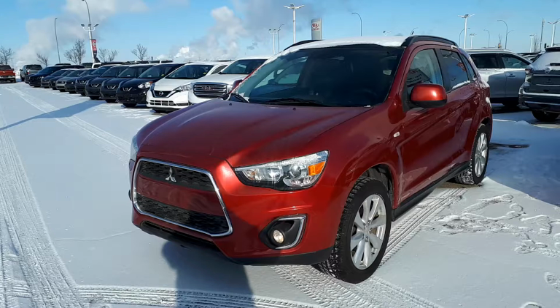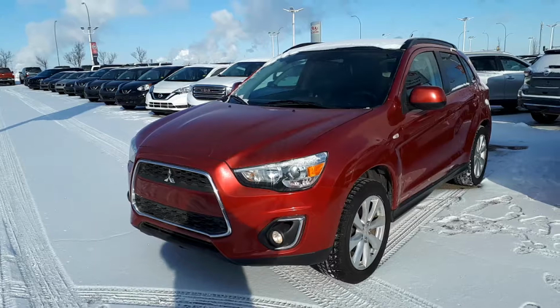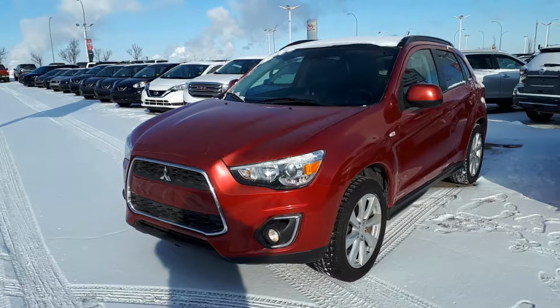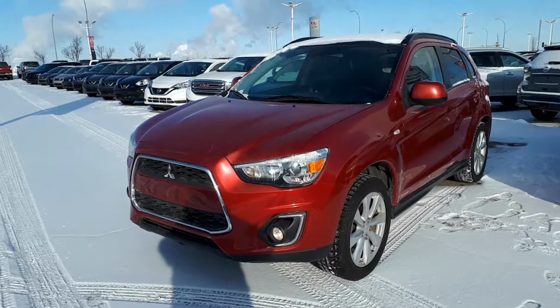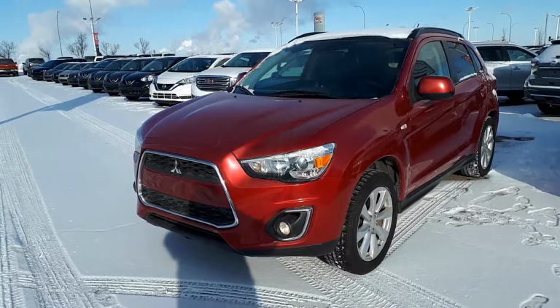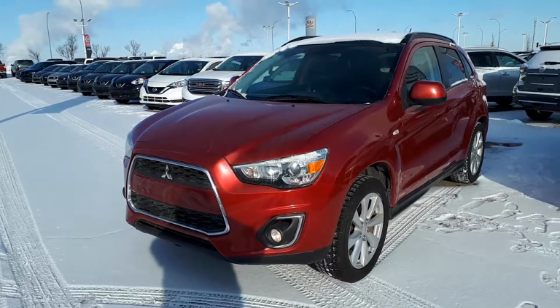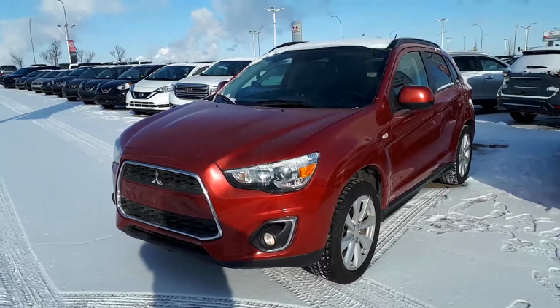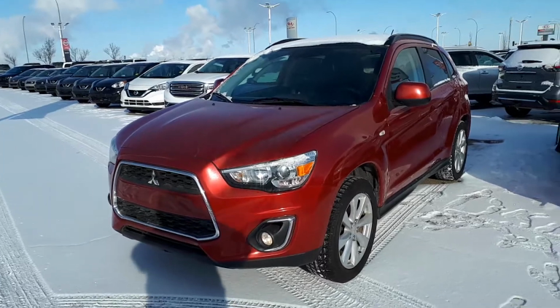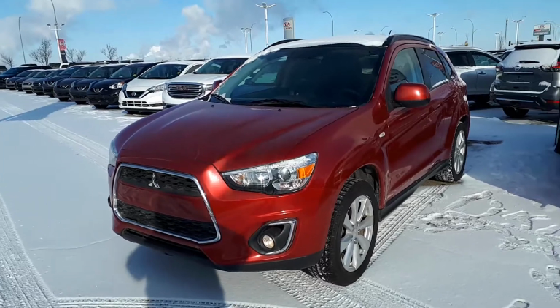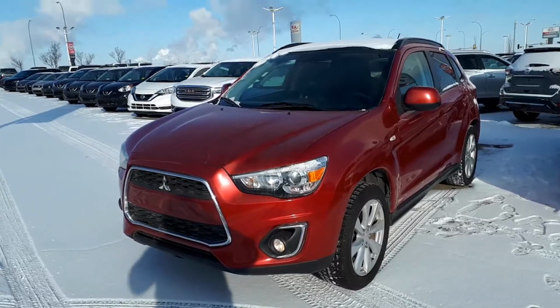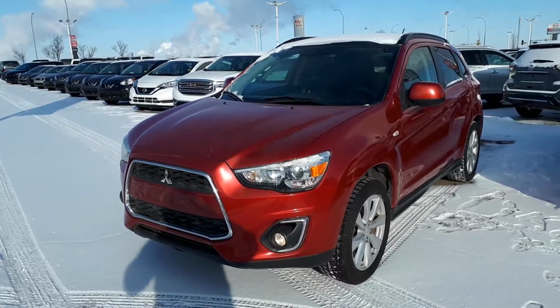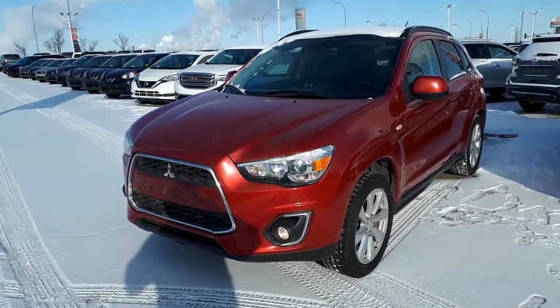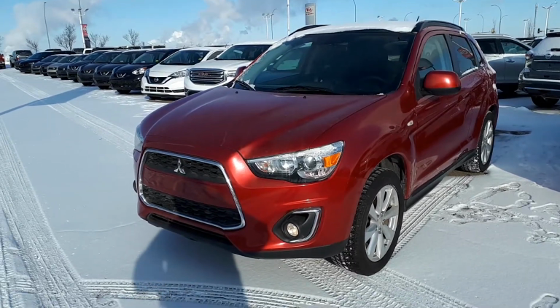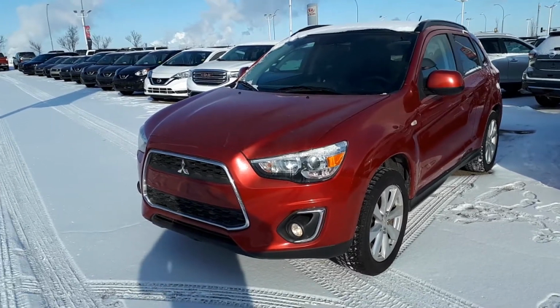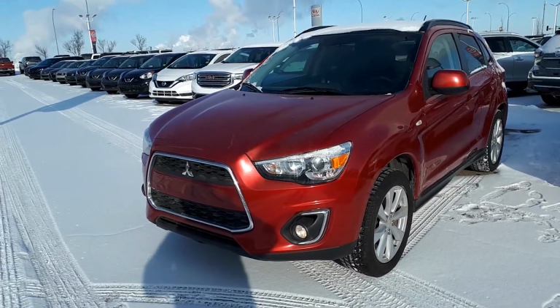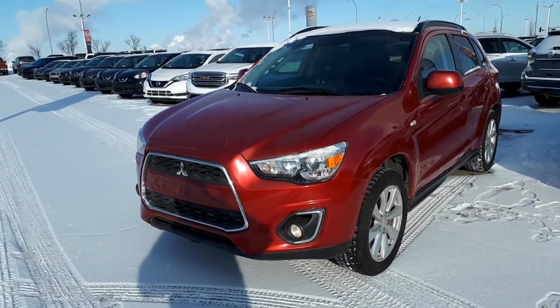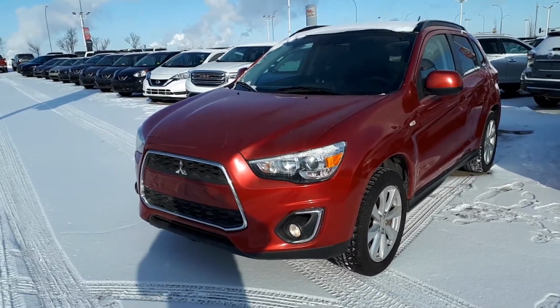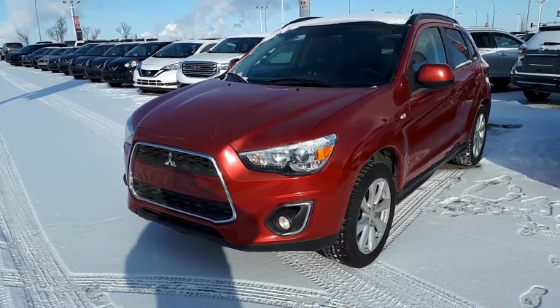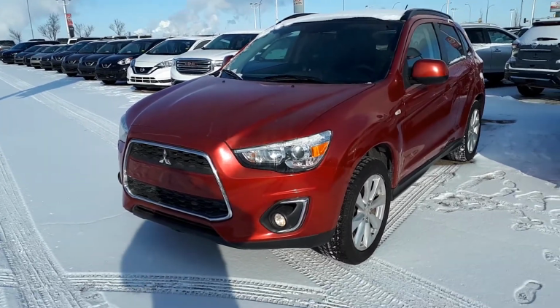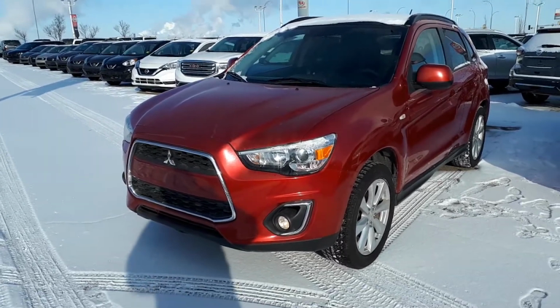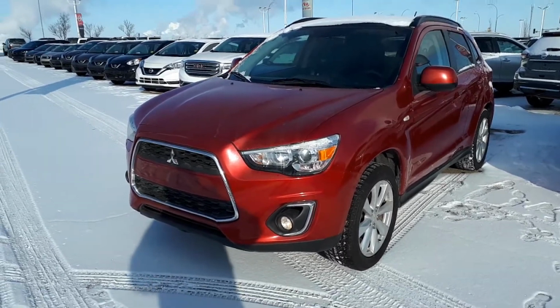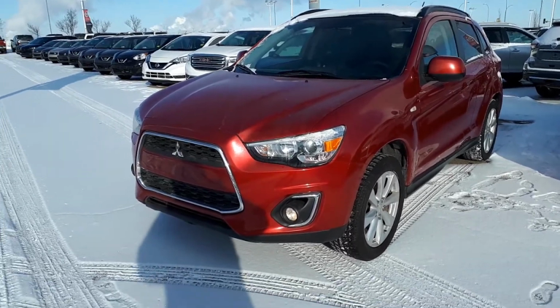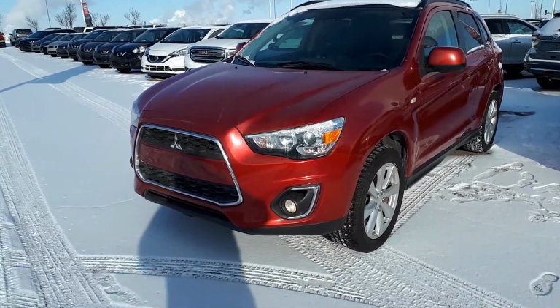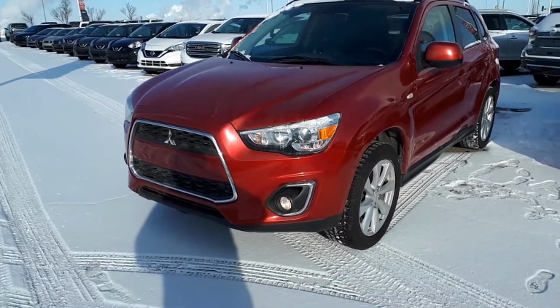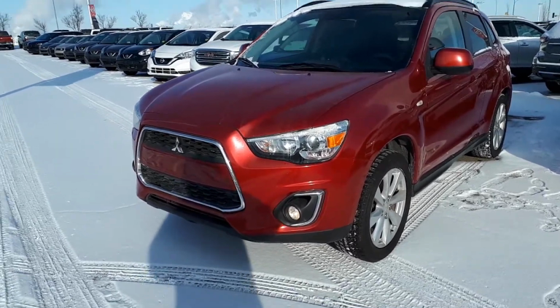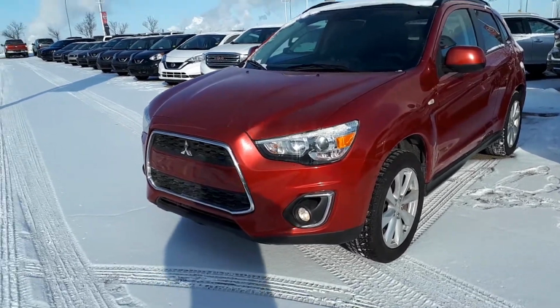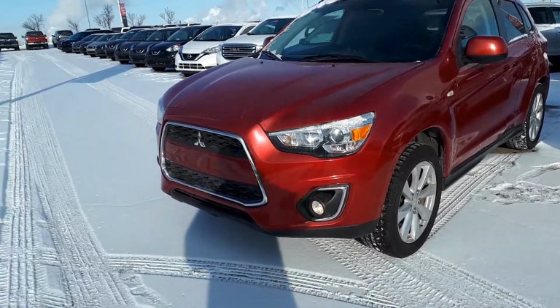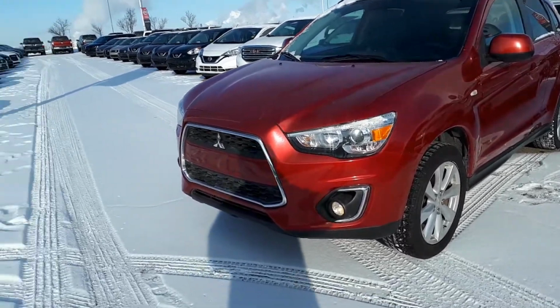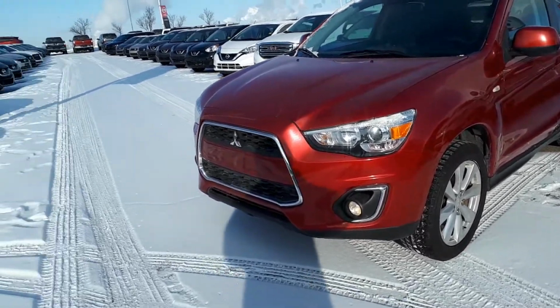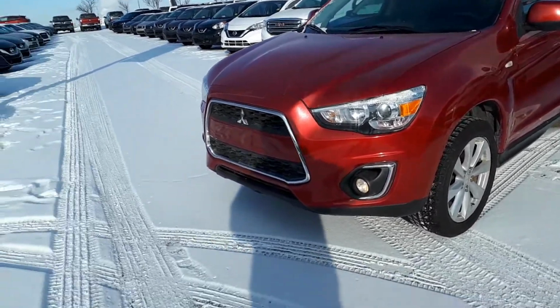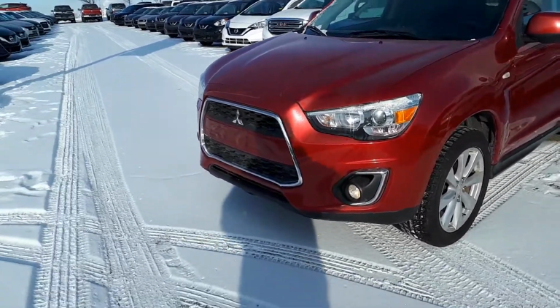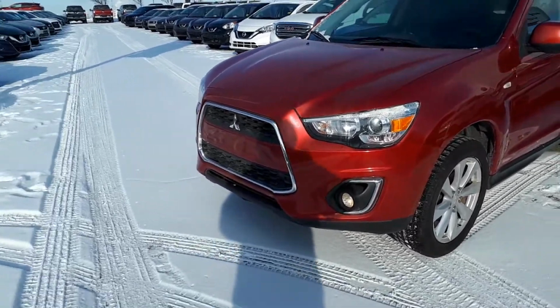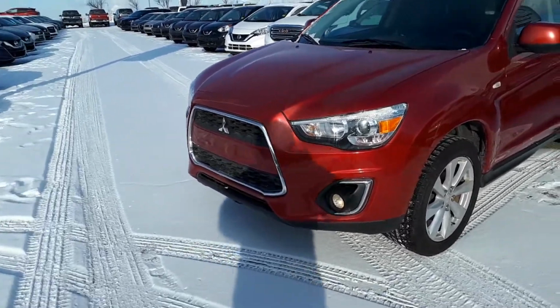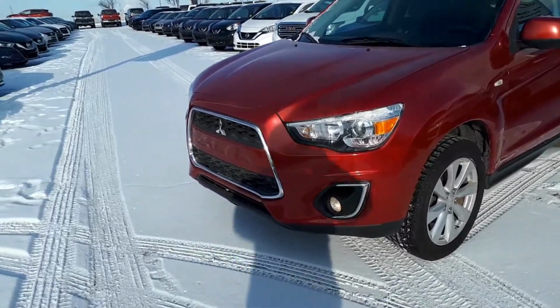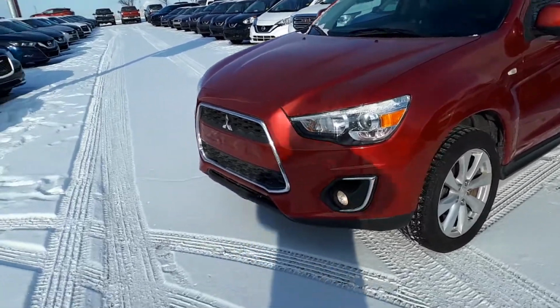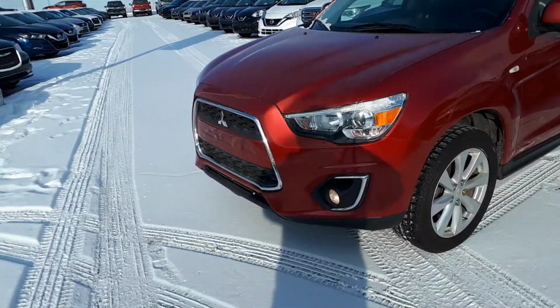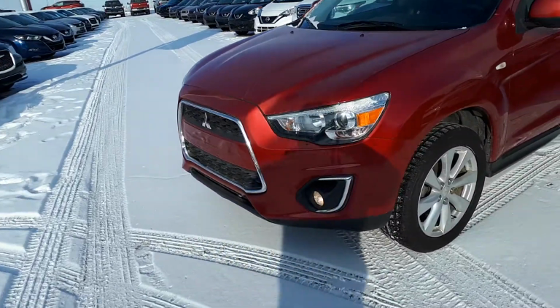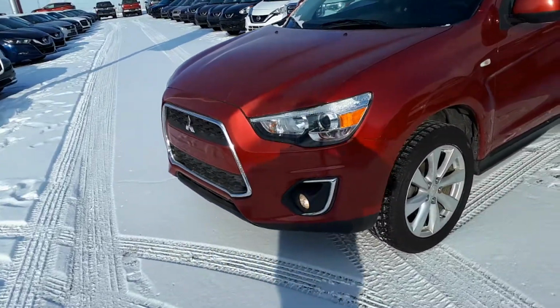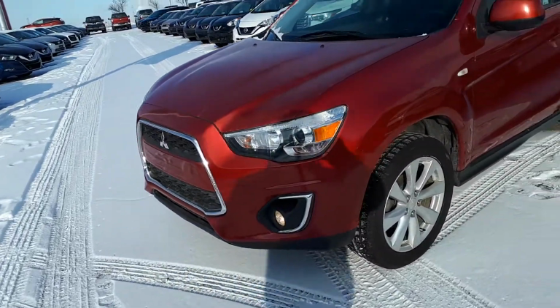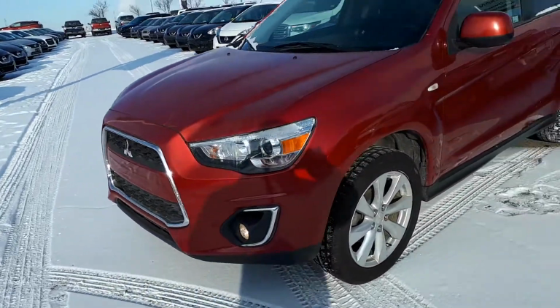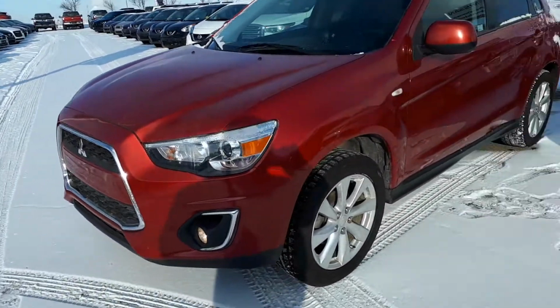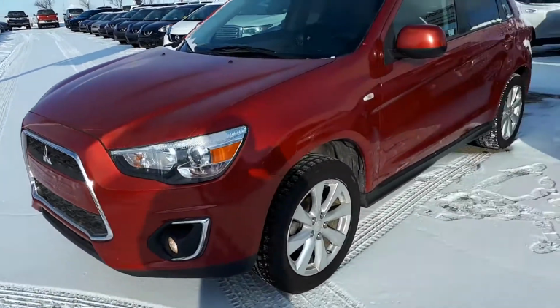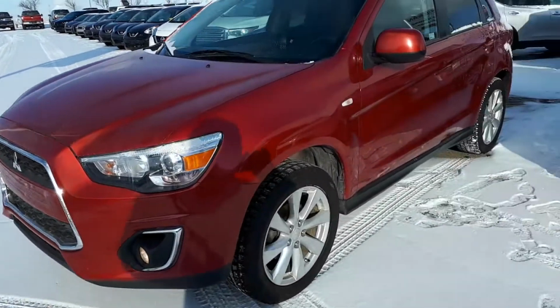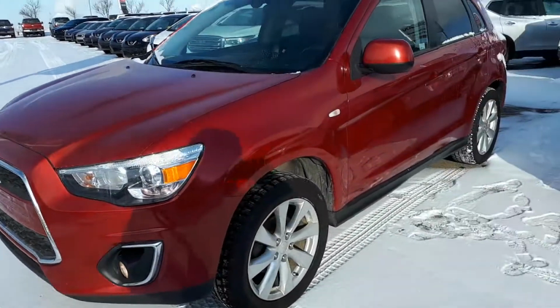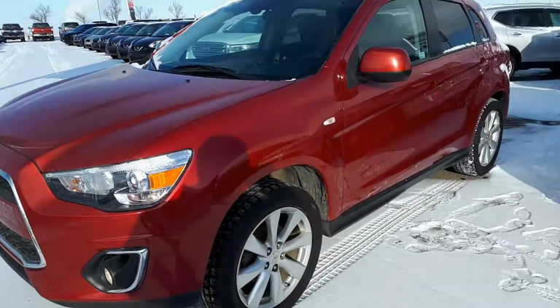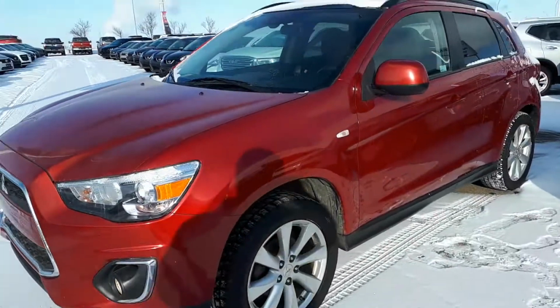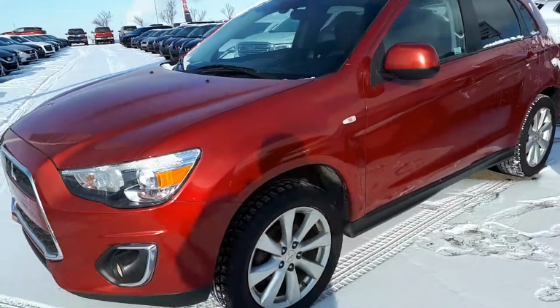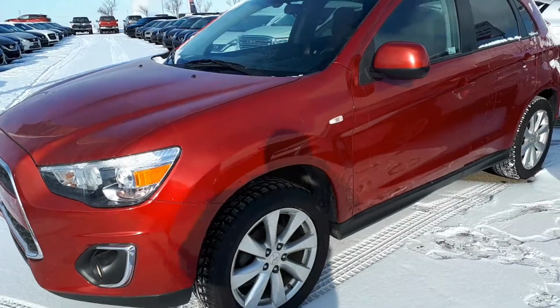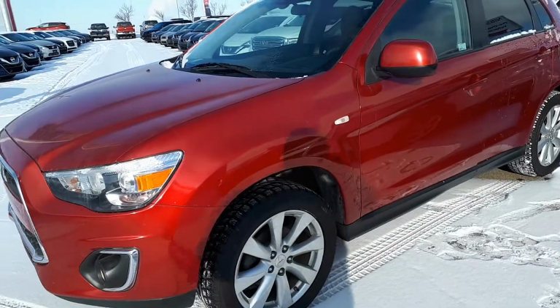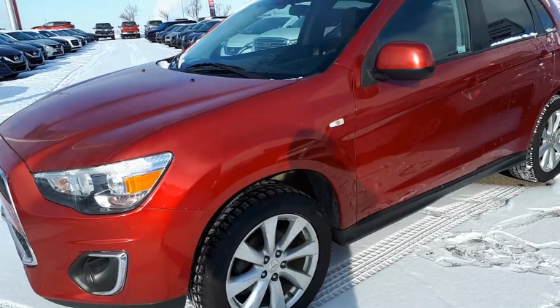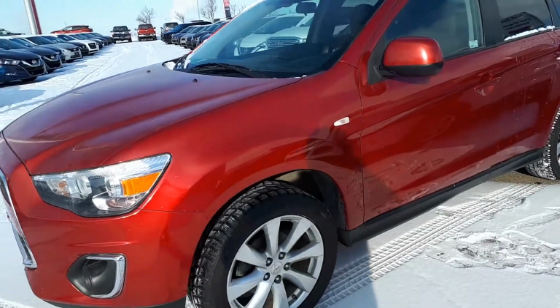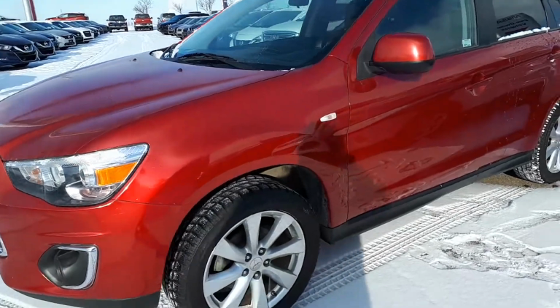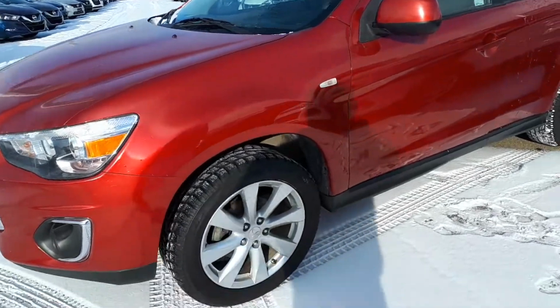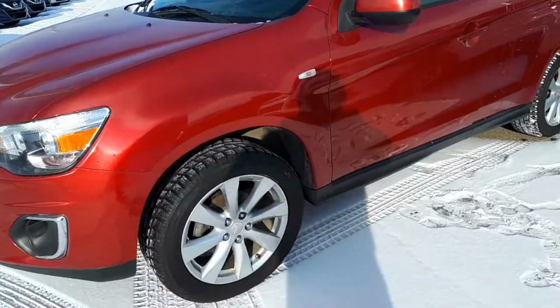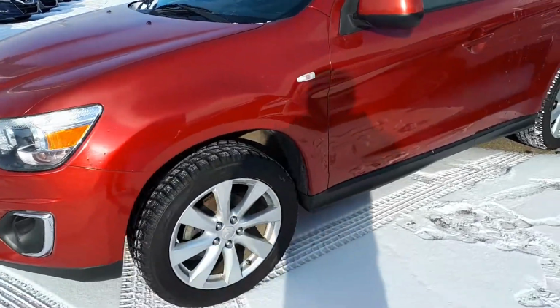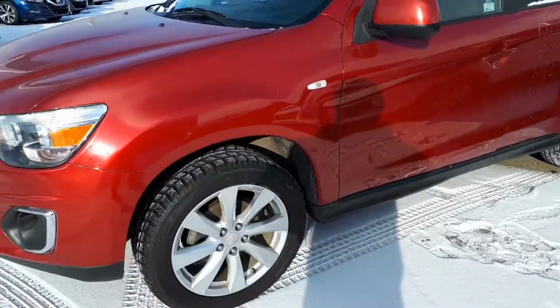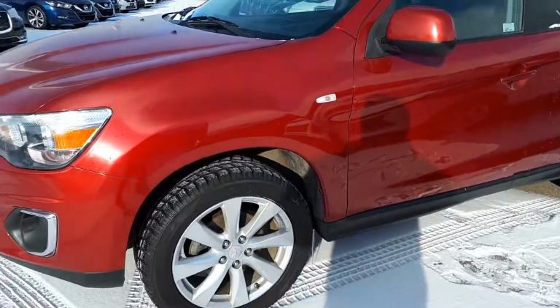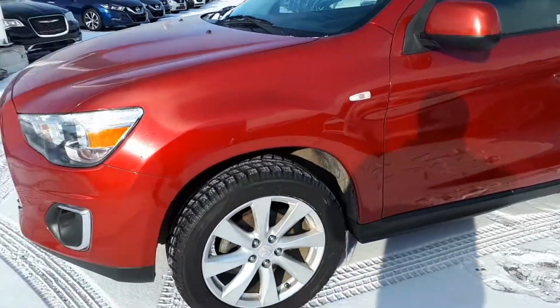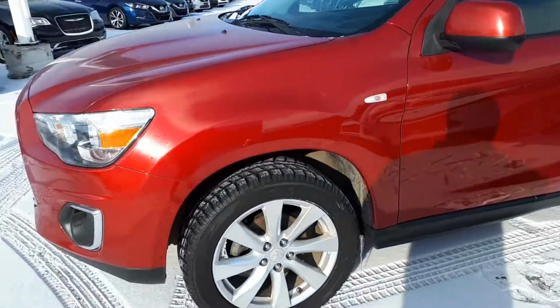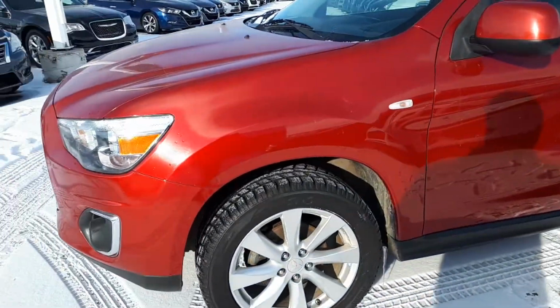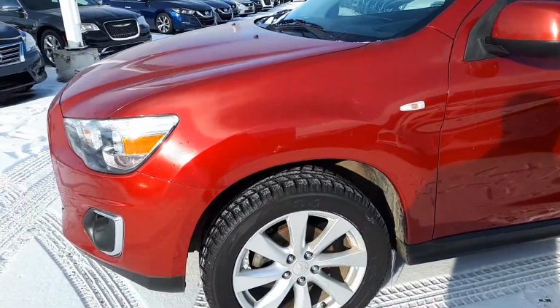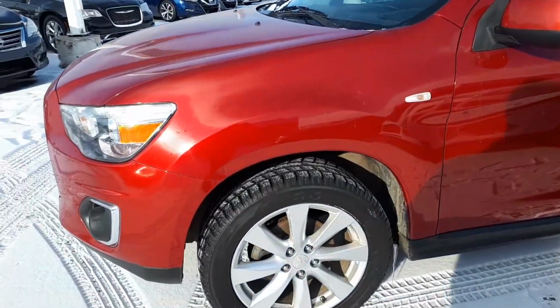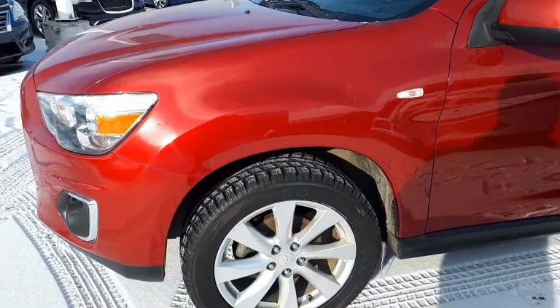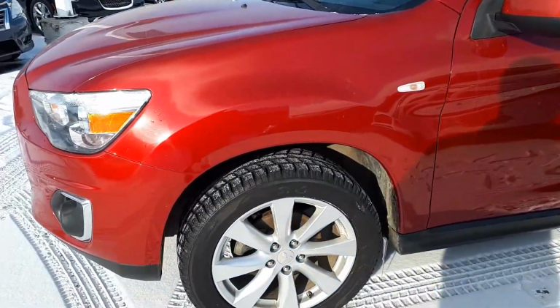Wayne, Mark here from Sherwood Nissan. This is a 2014 RVR that you inquired on. As you can see, it's in real nice condition.